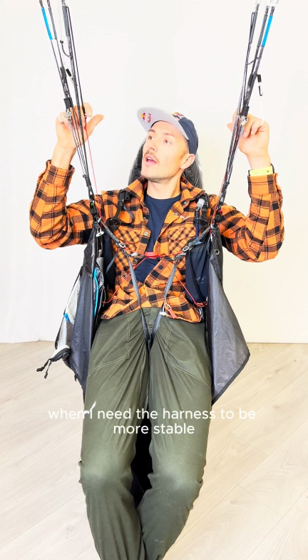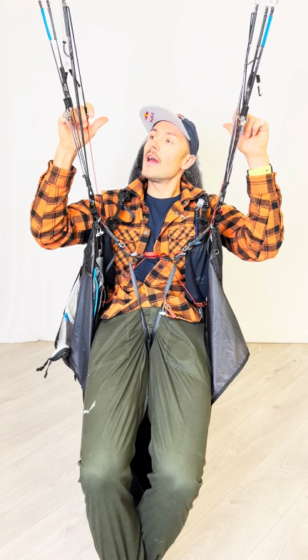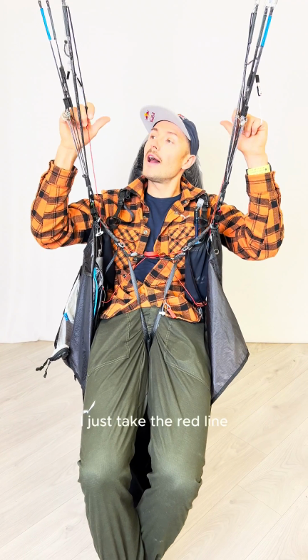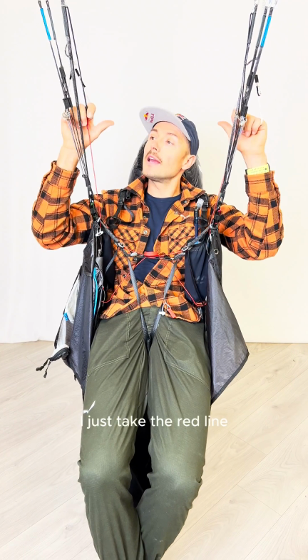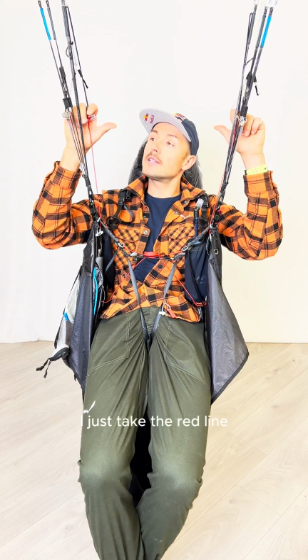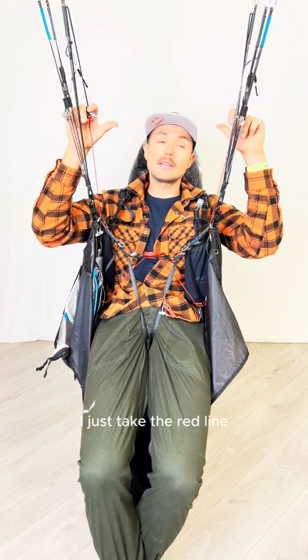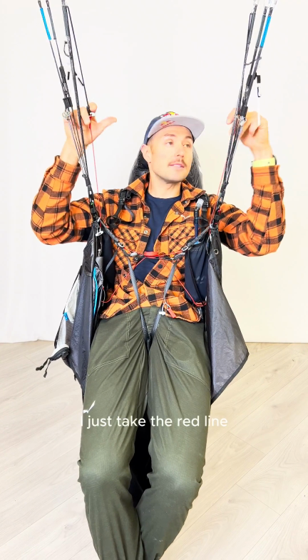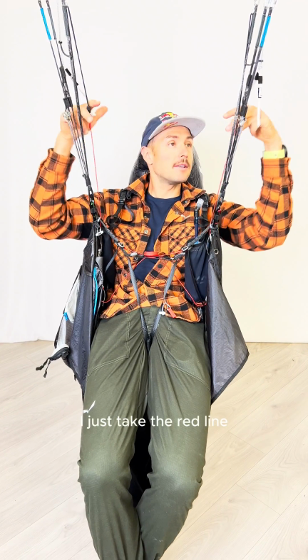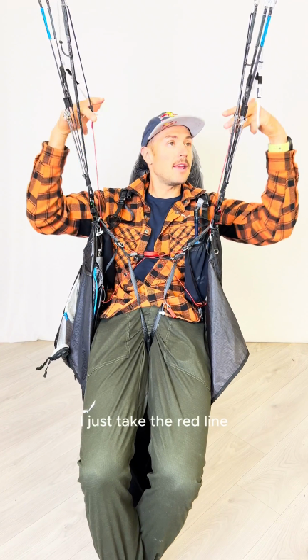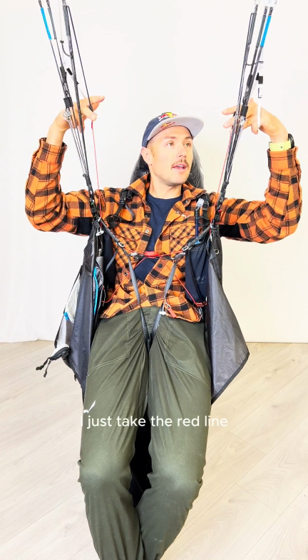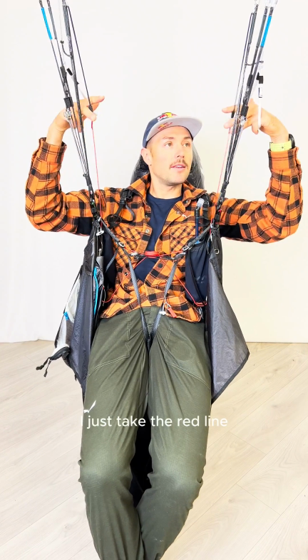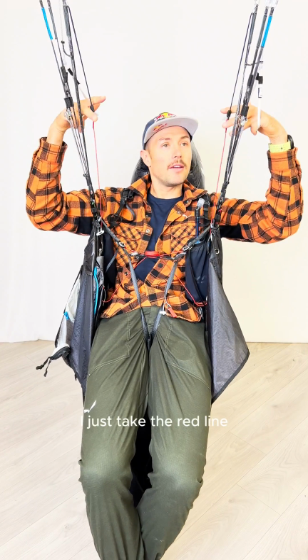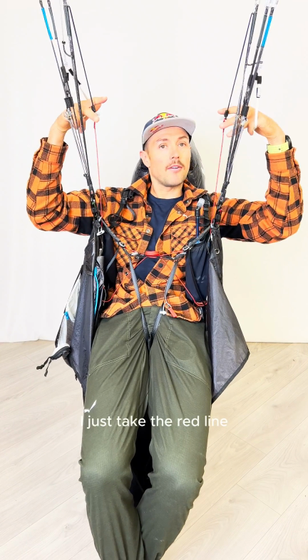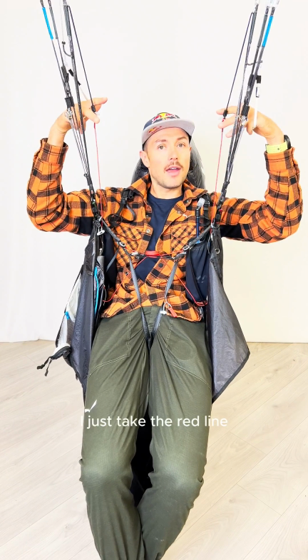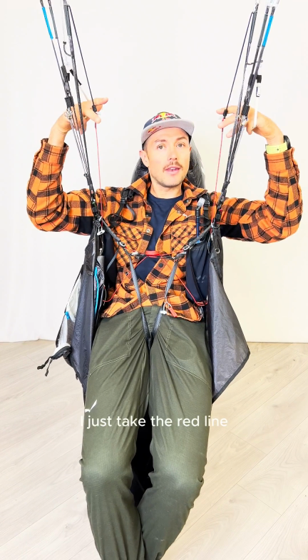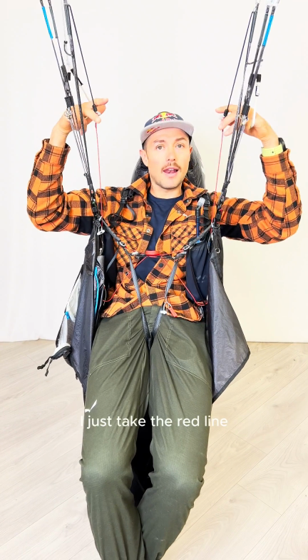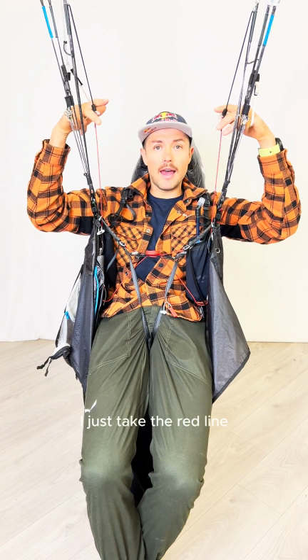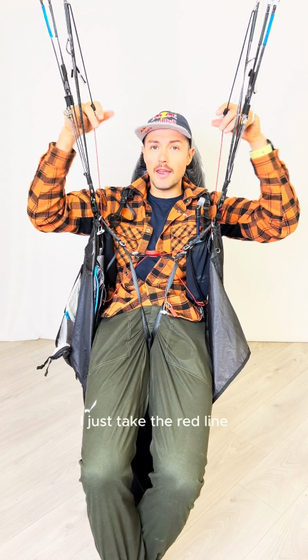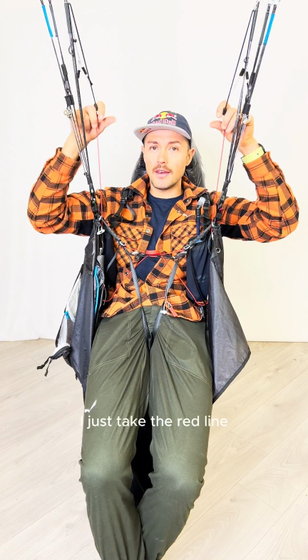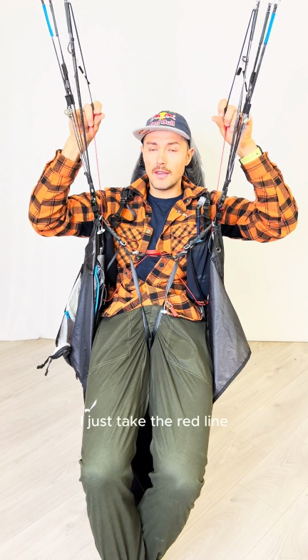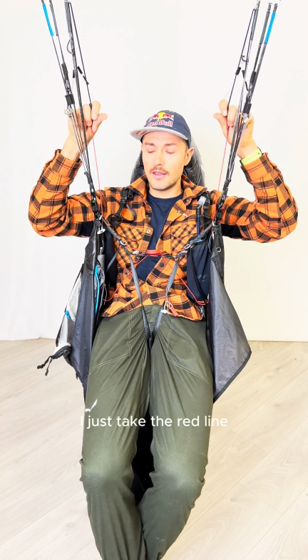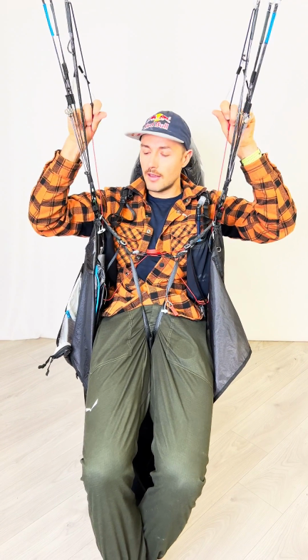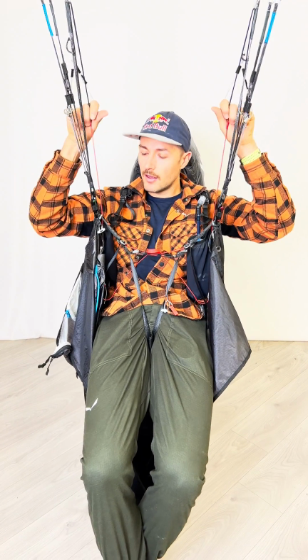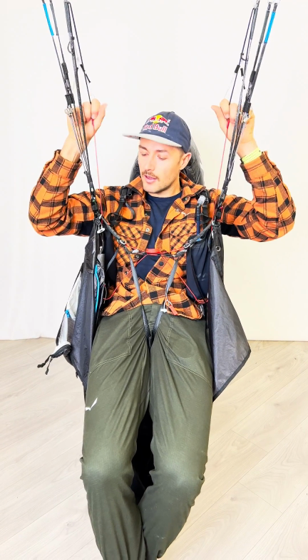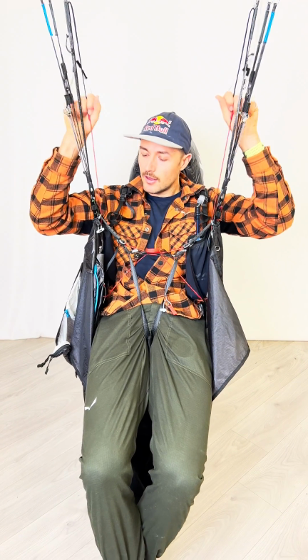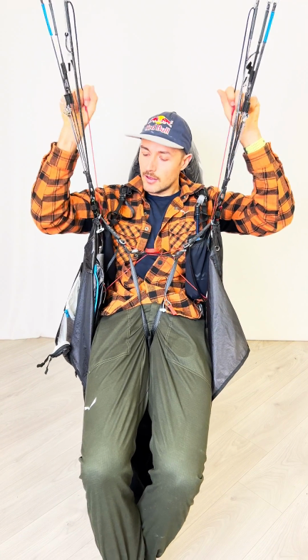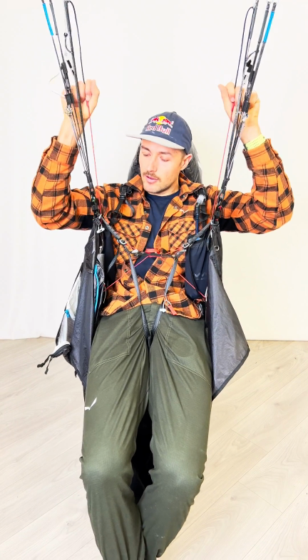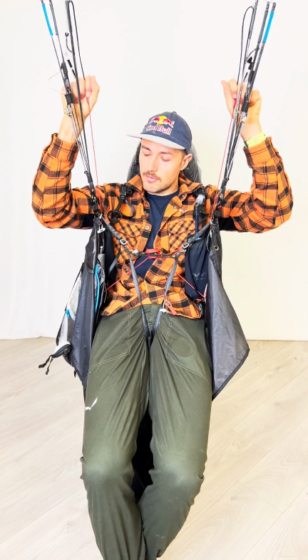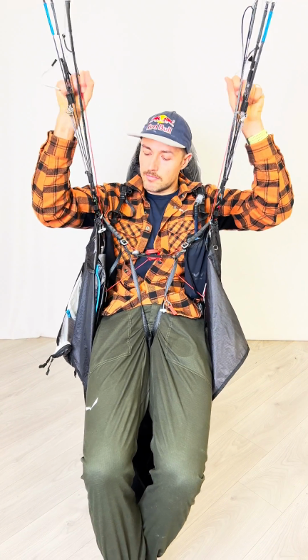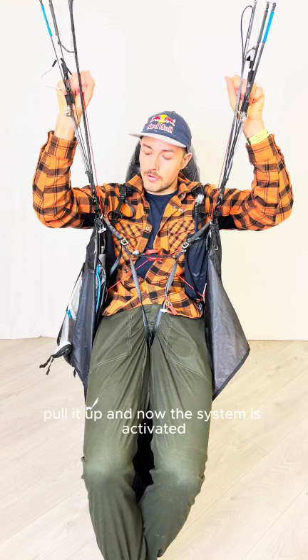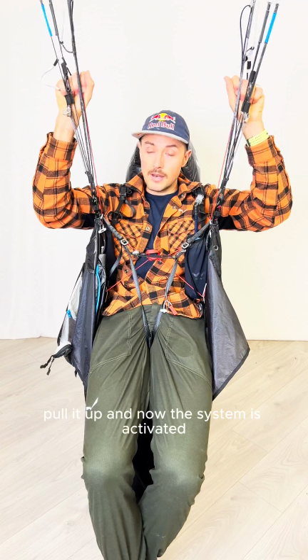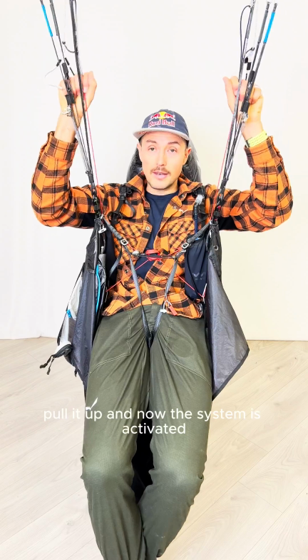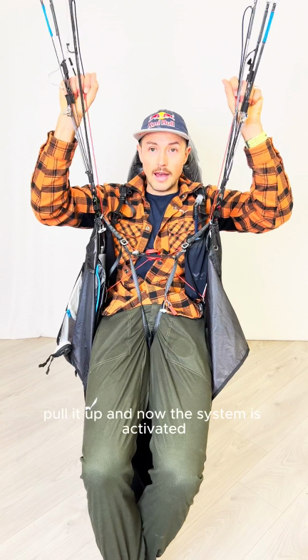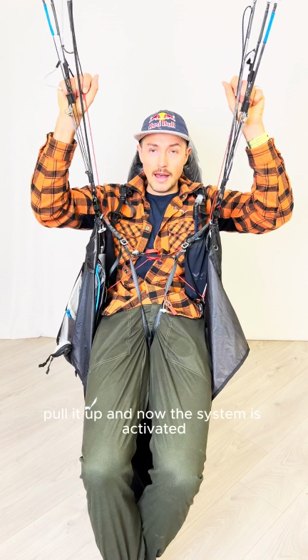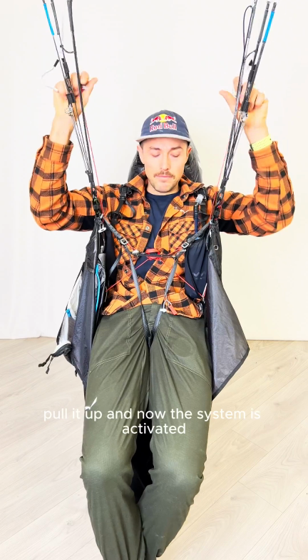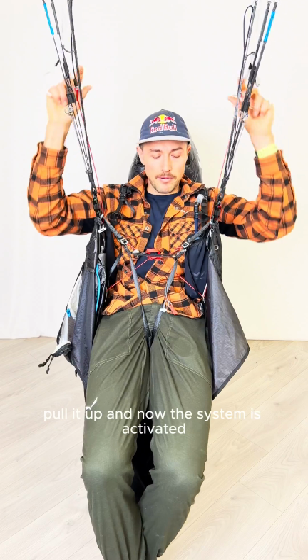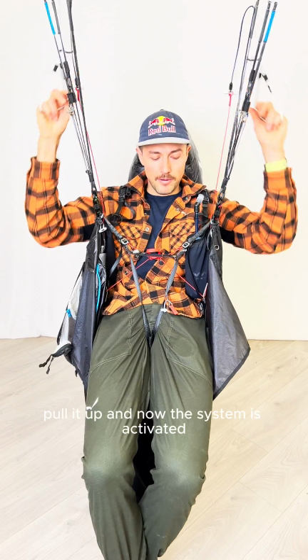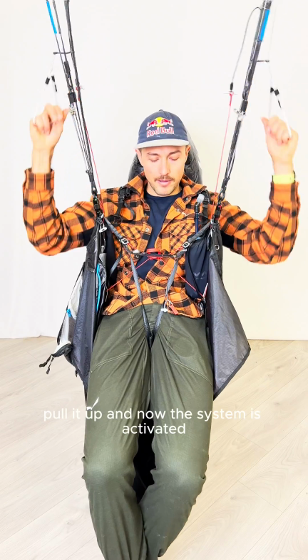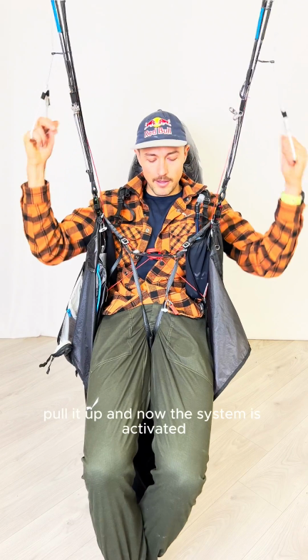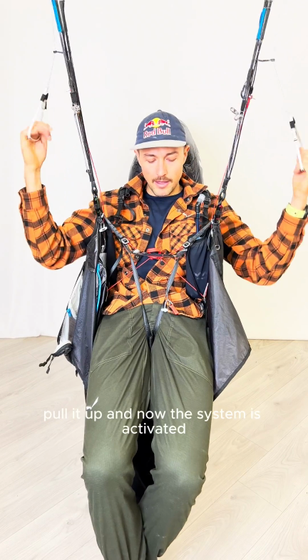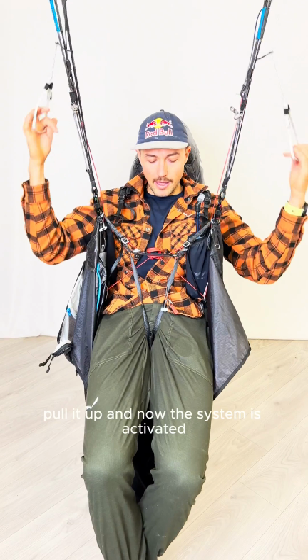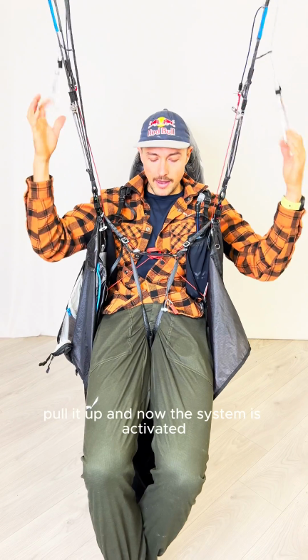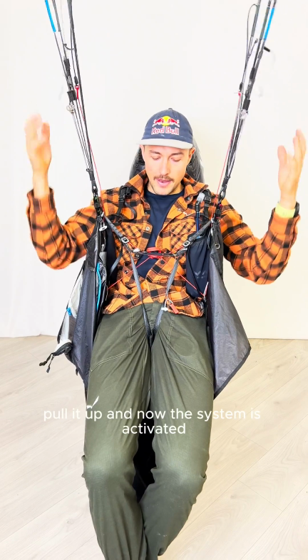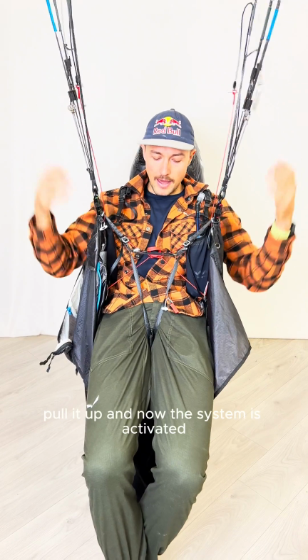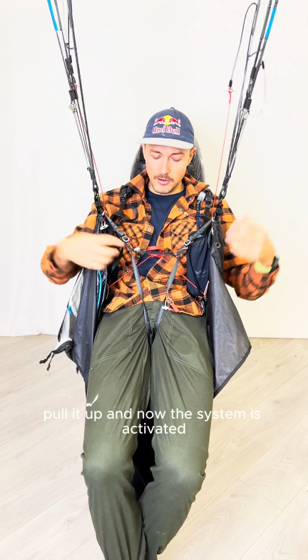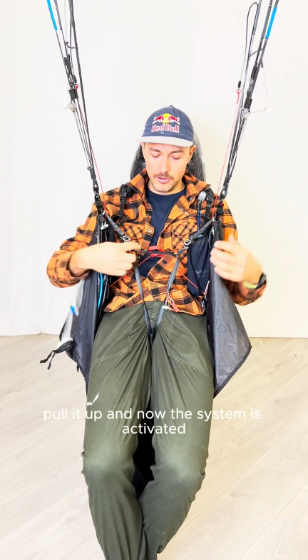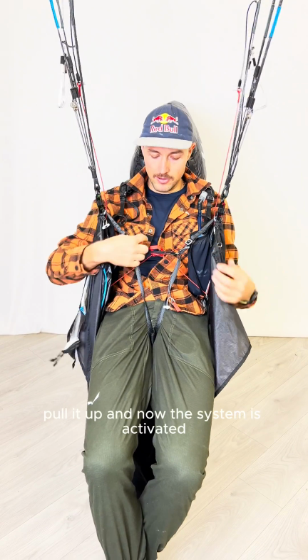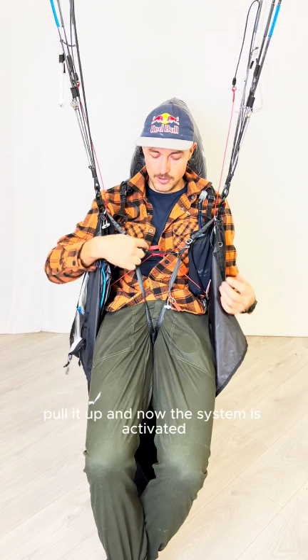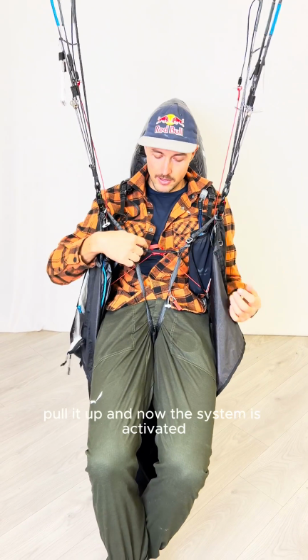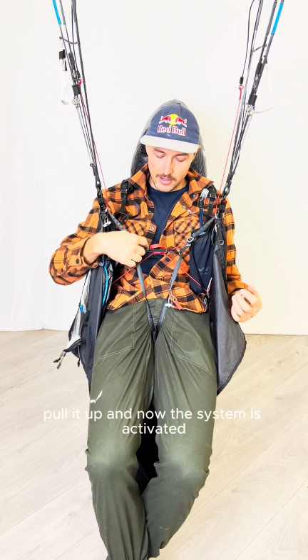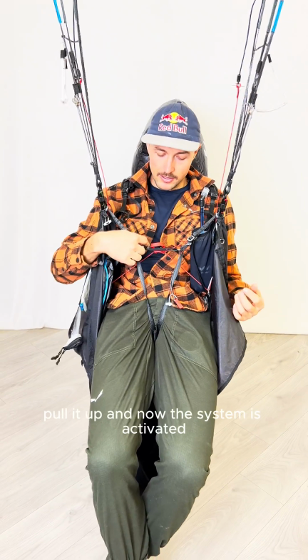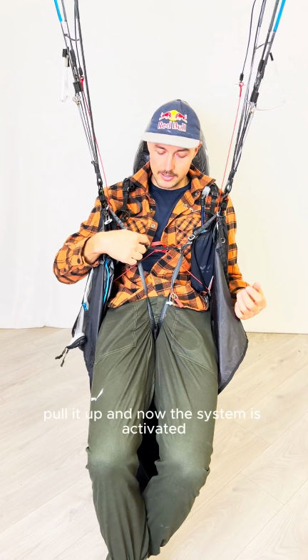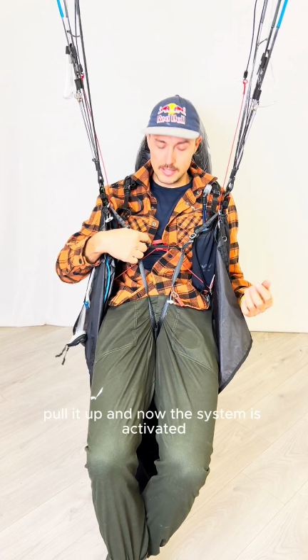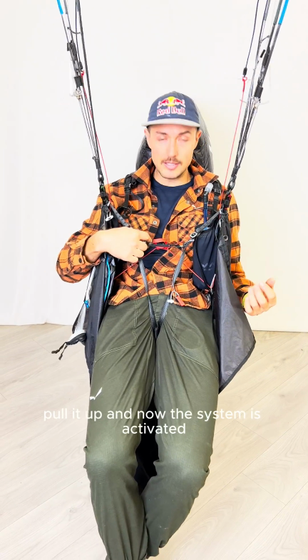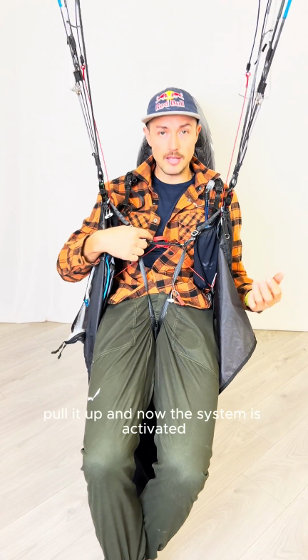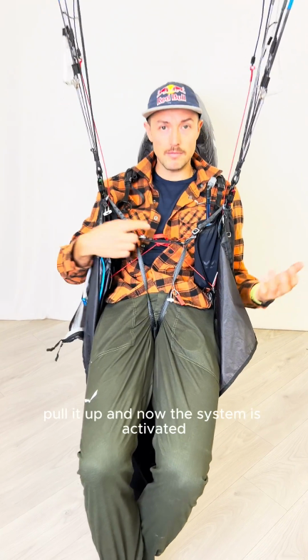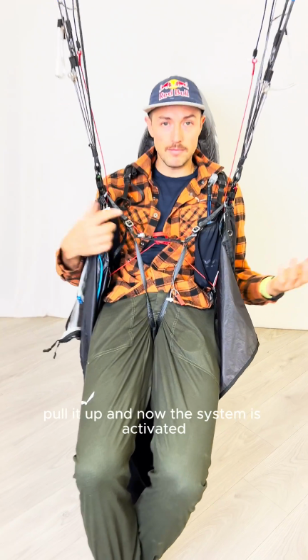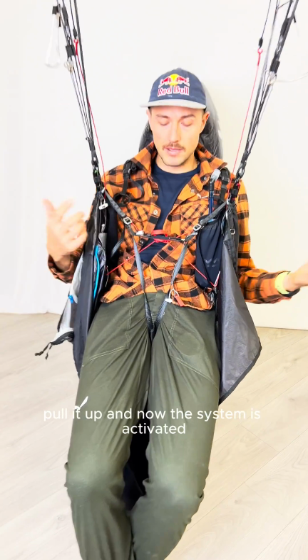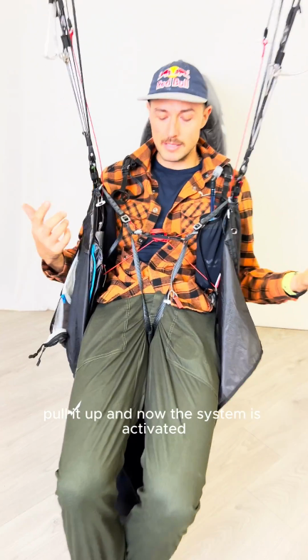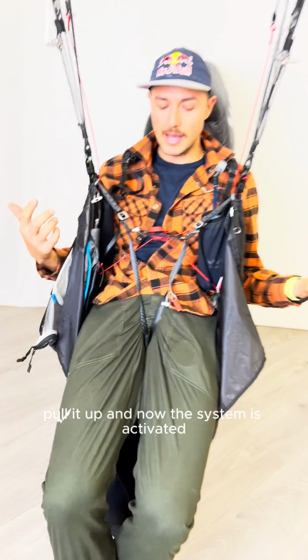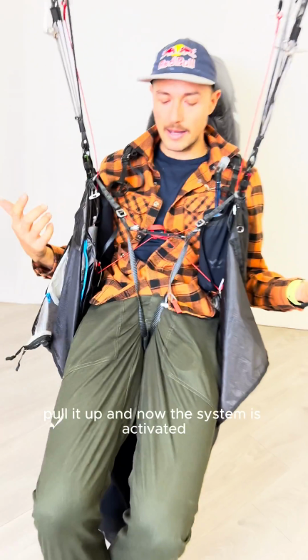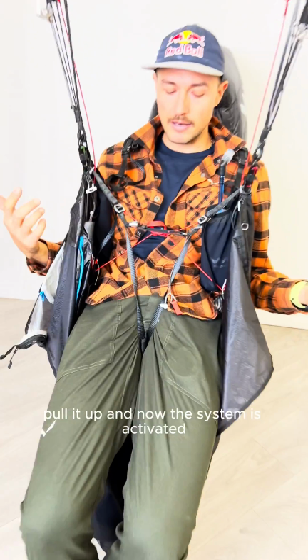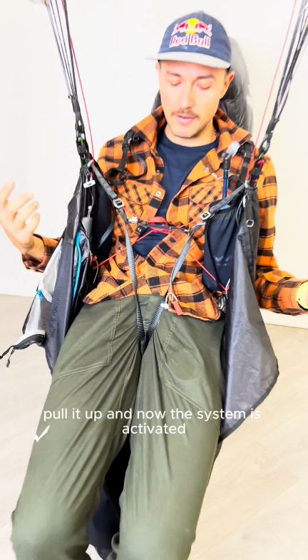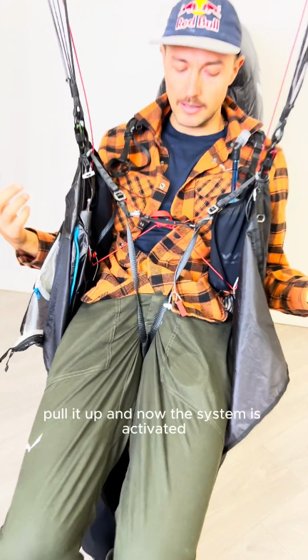I just take the red line, pull it up, and now the system is activated.